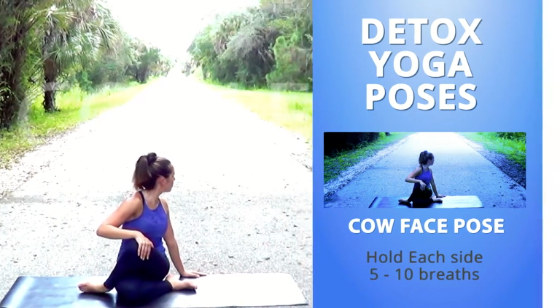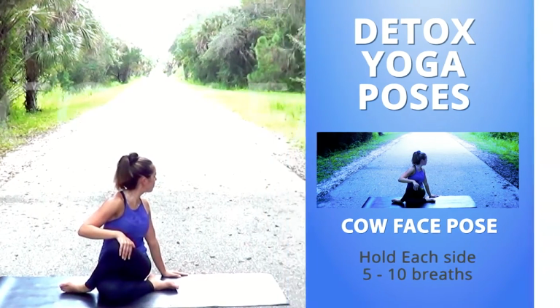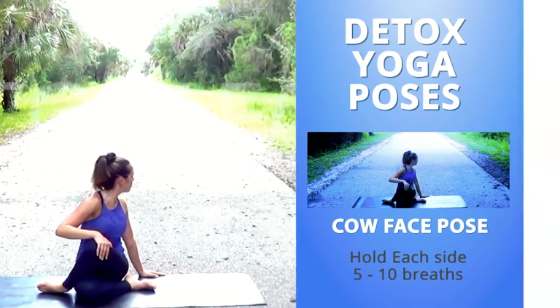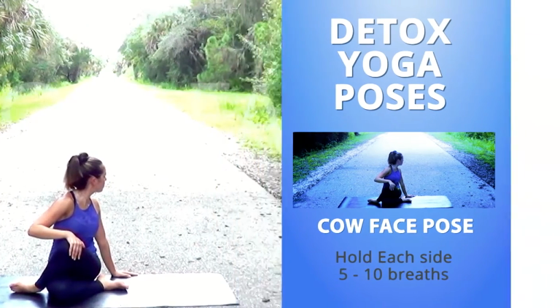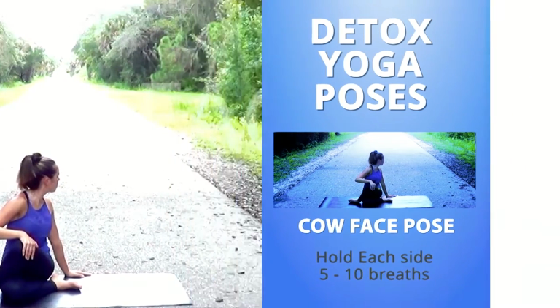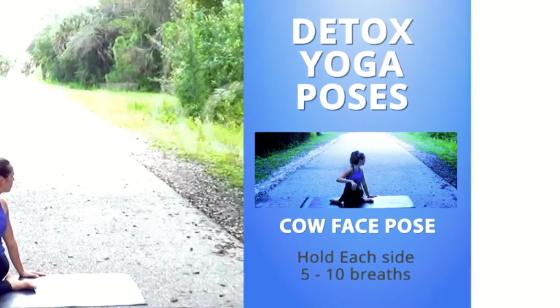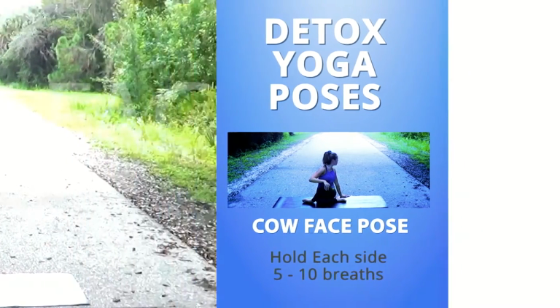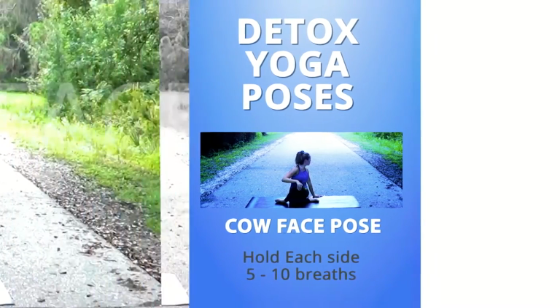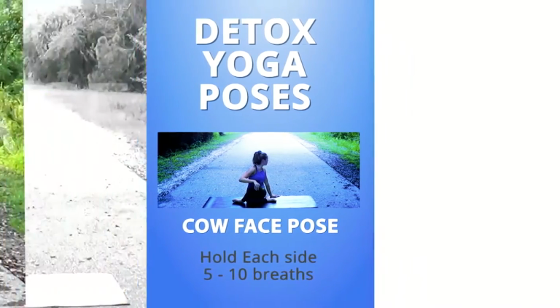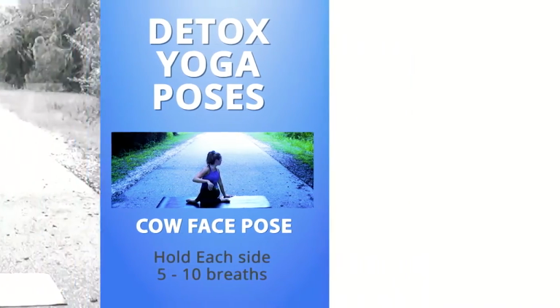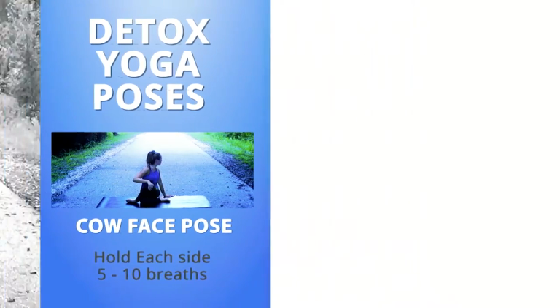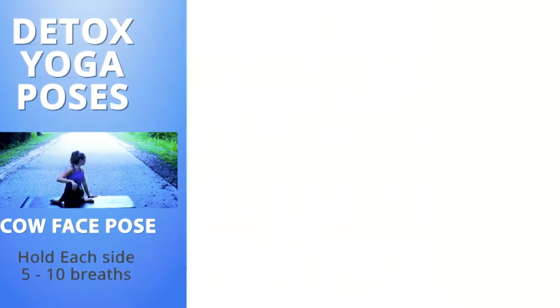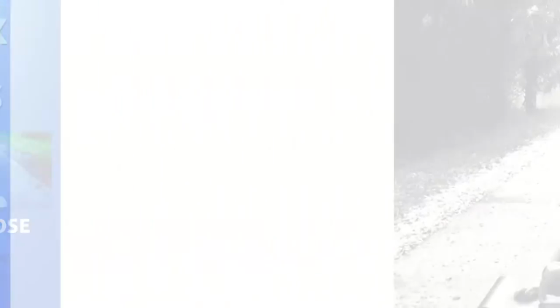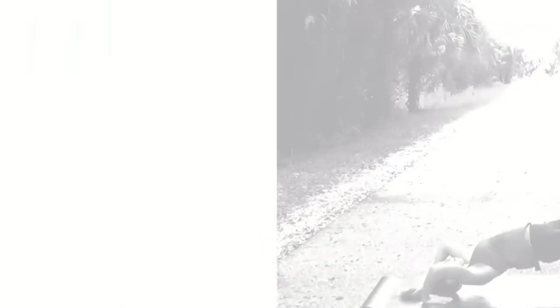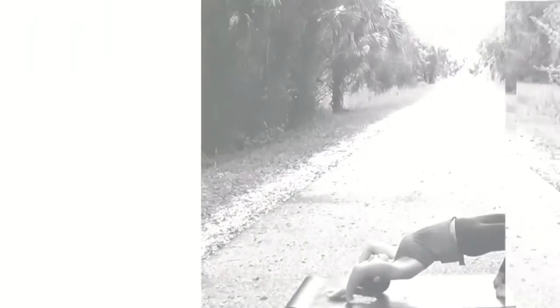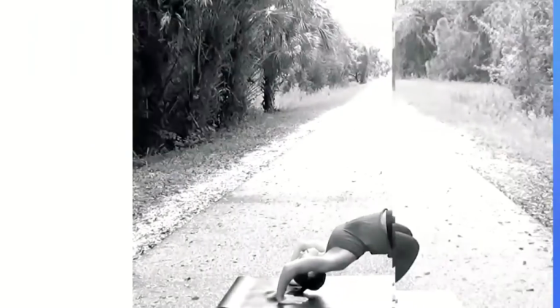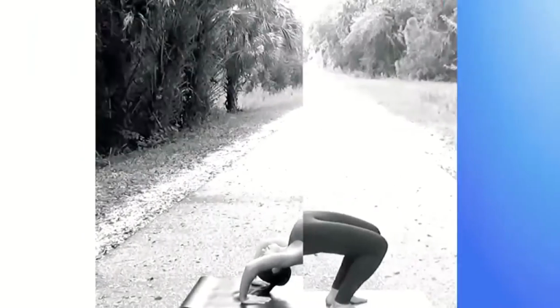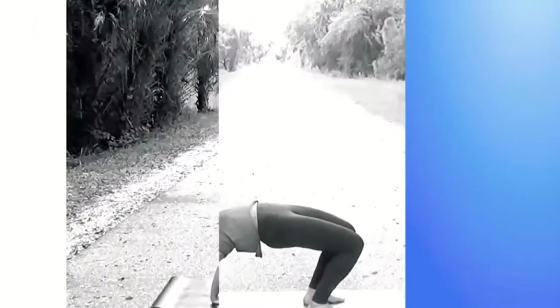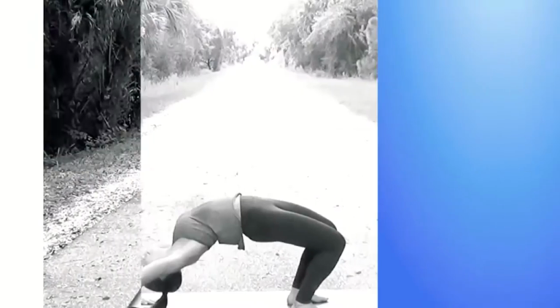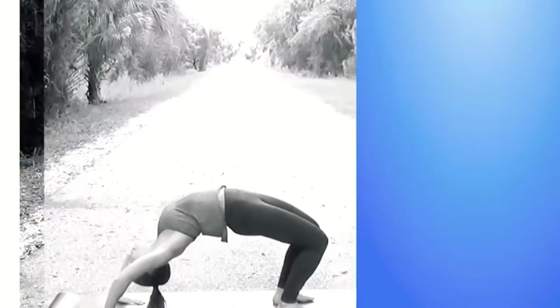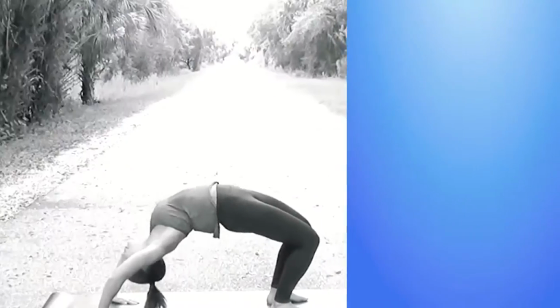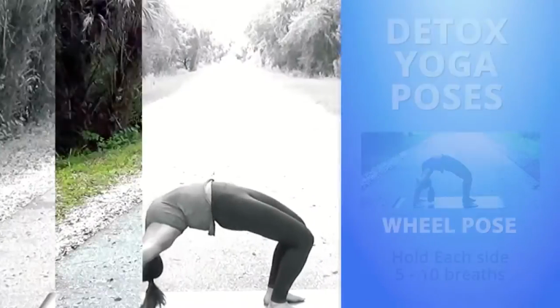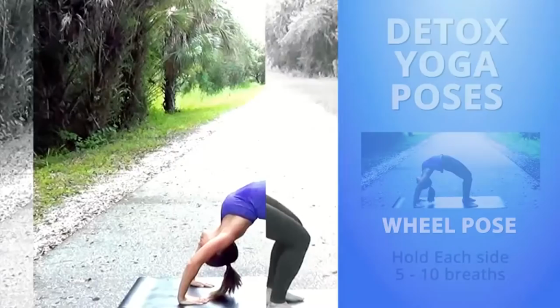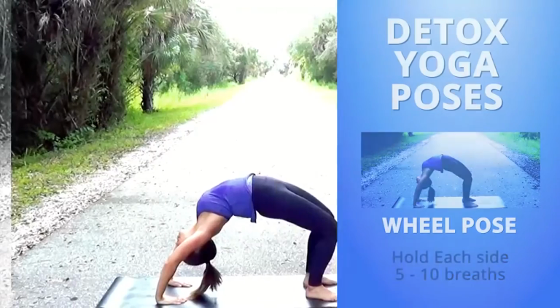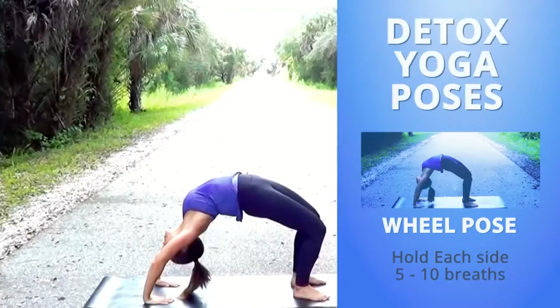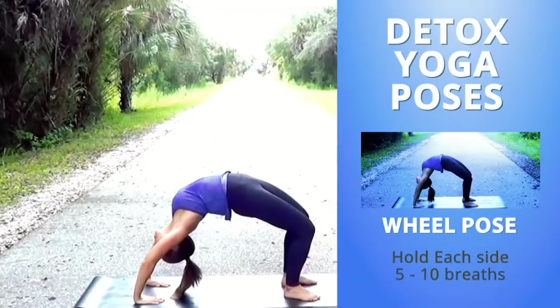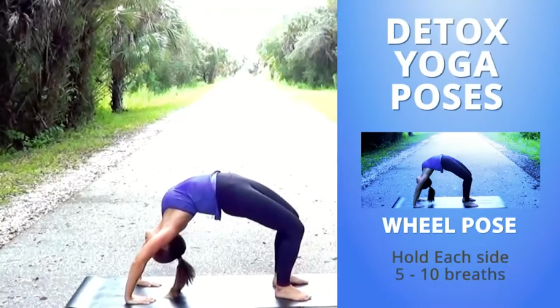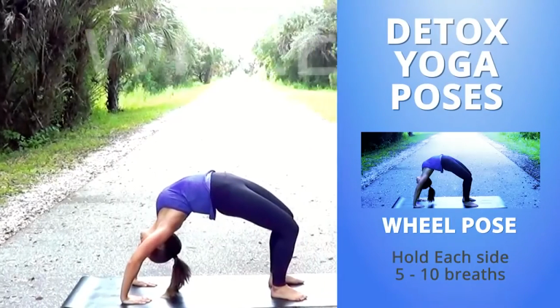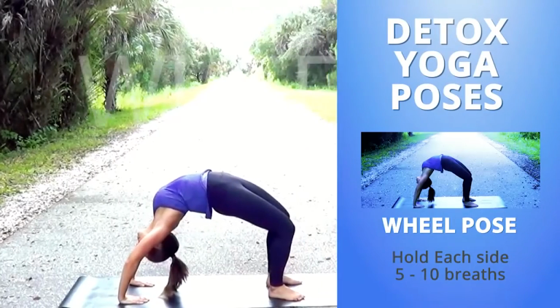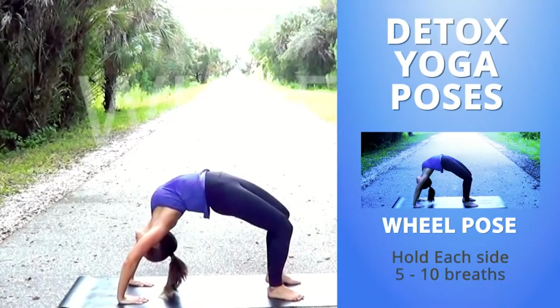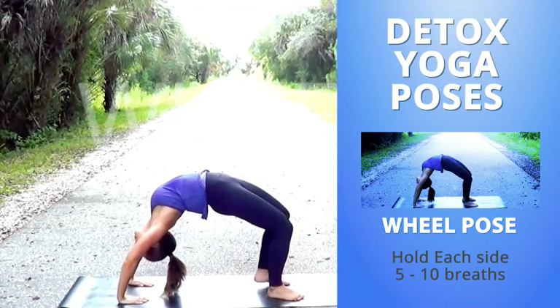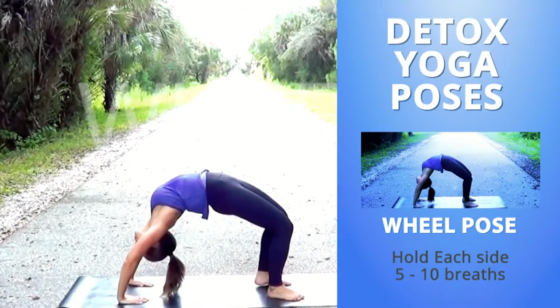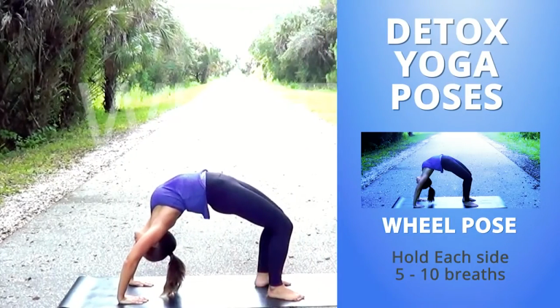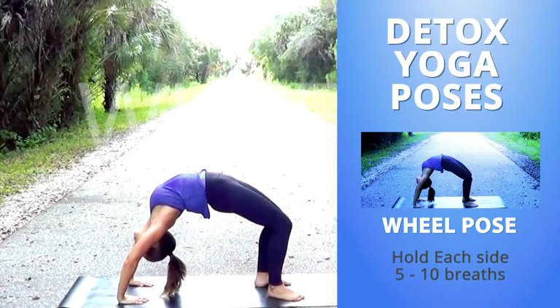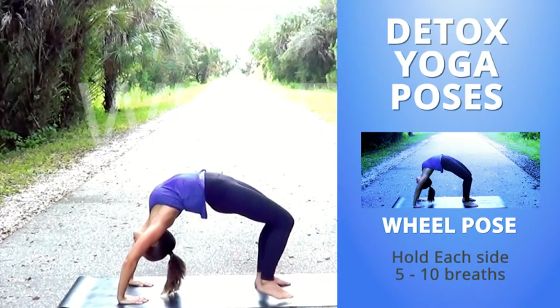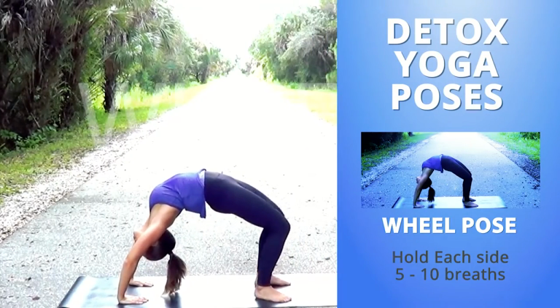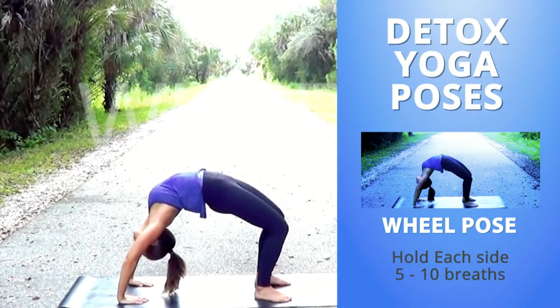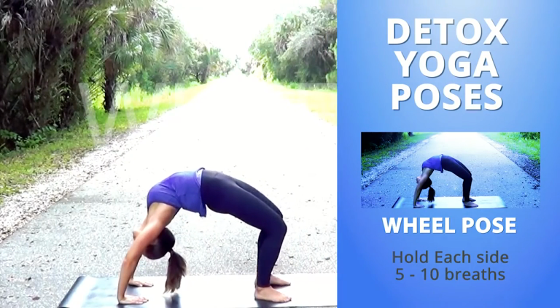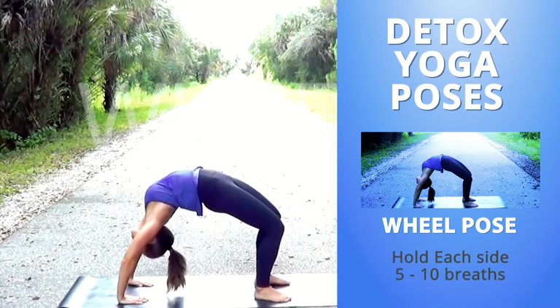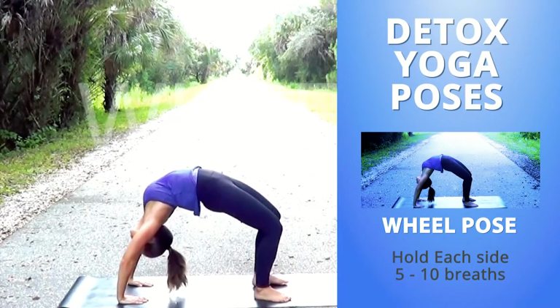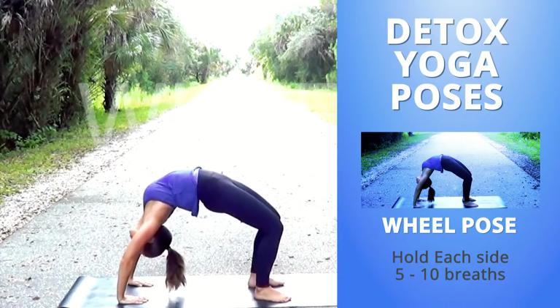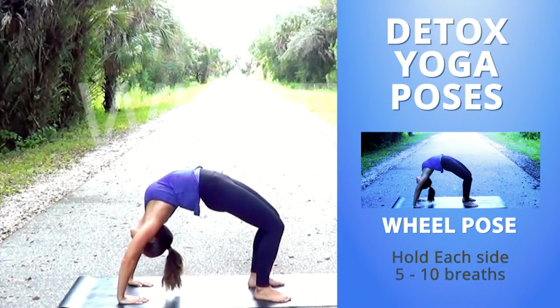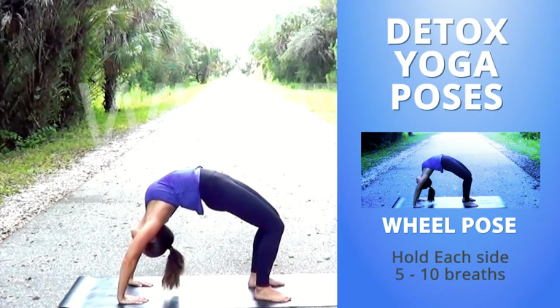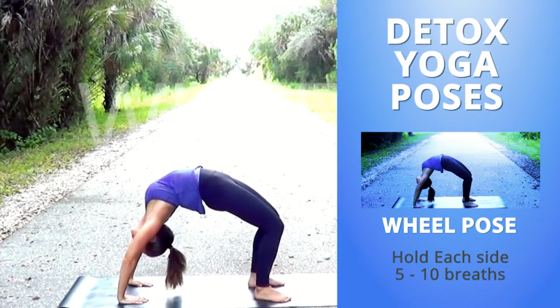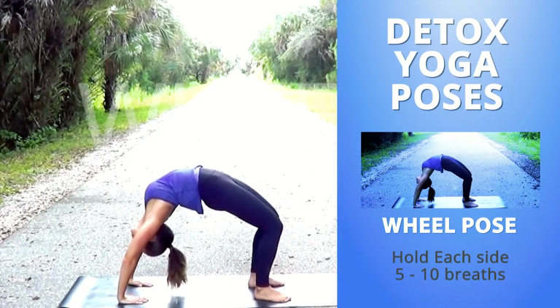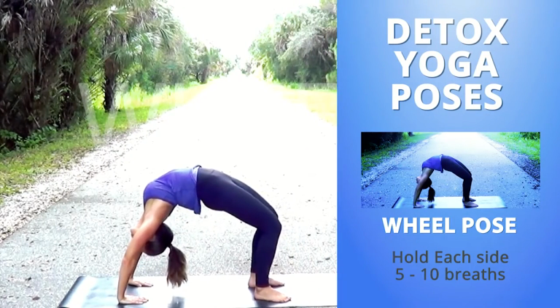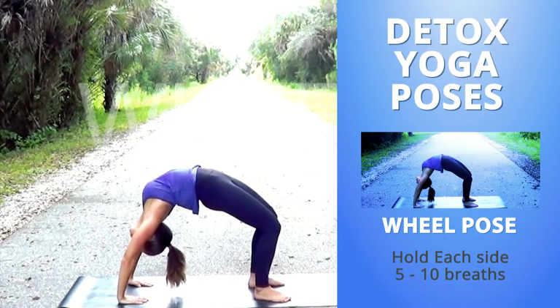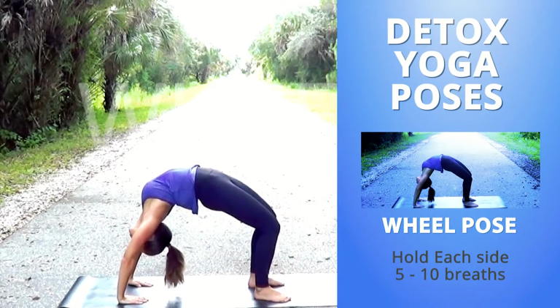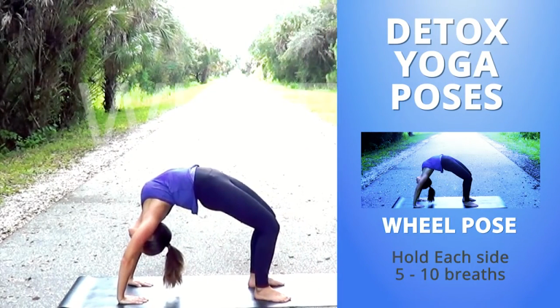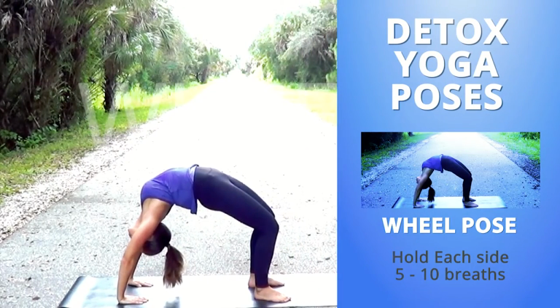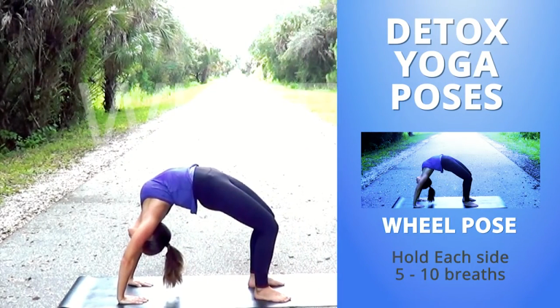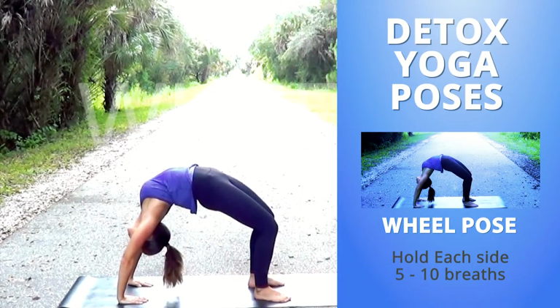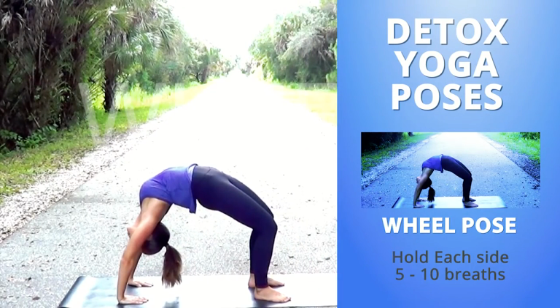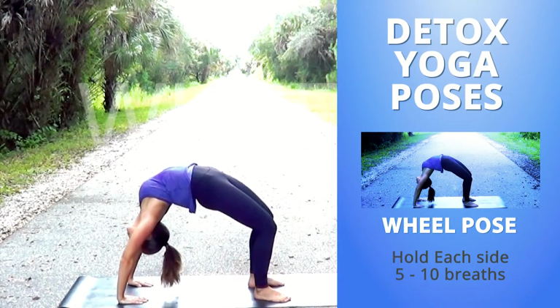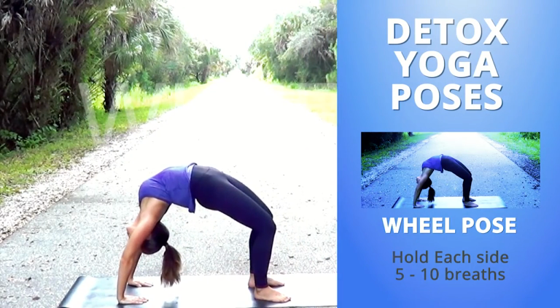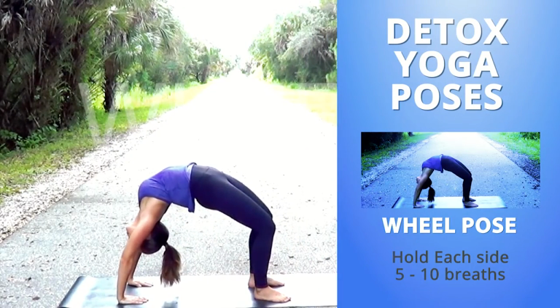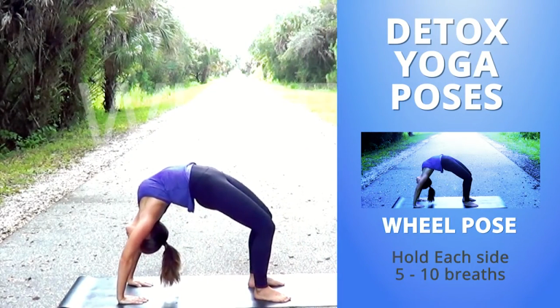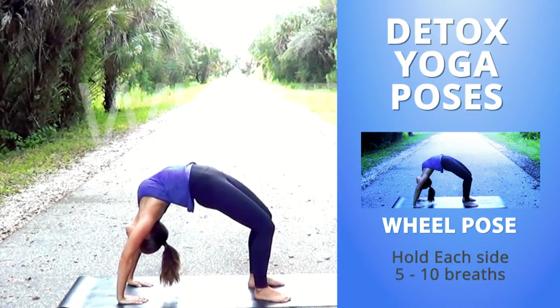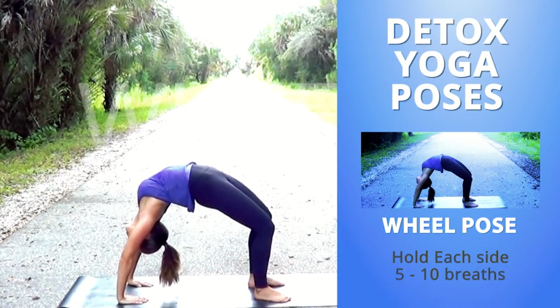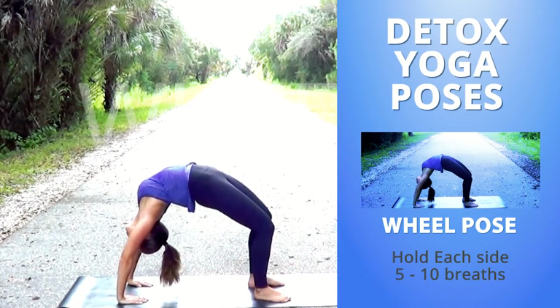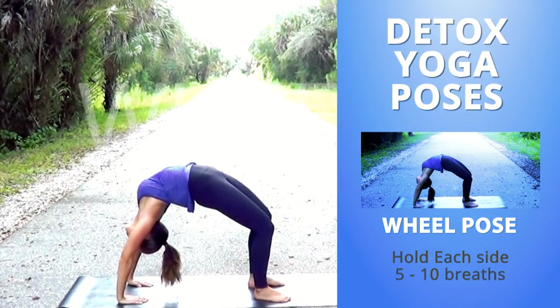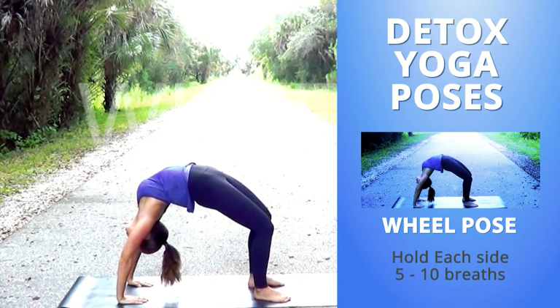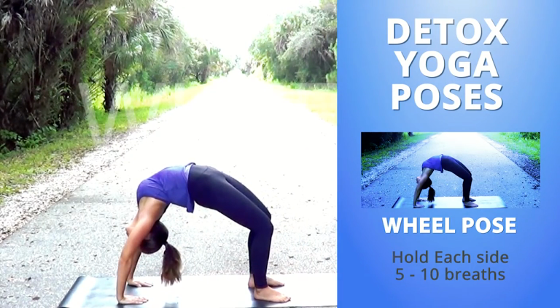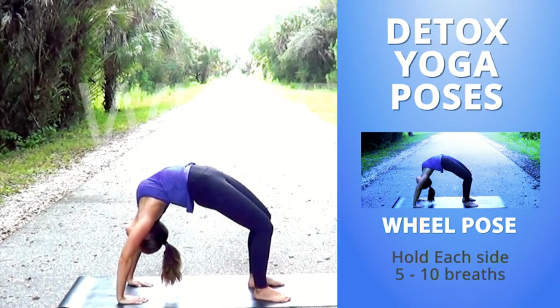Chest opening exercises like wheel are wonderful to release congestion in the body. They also activate your metabolism.